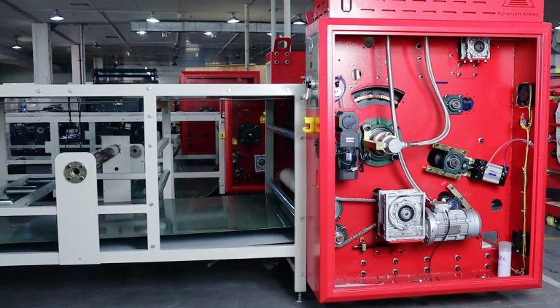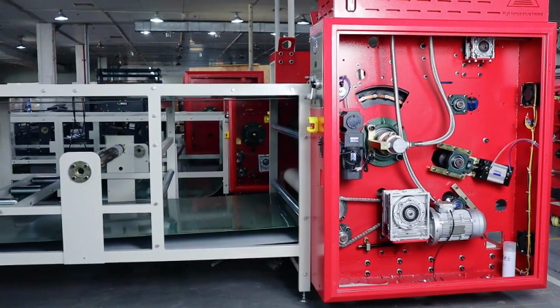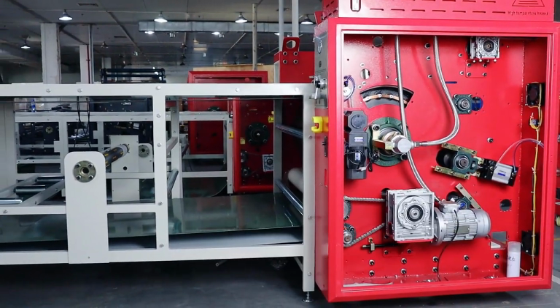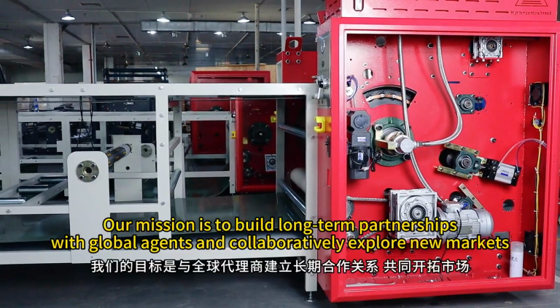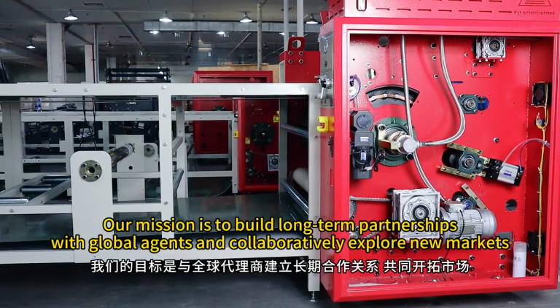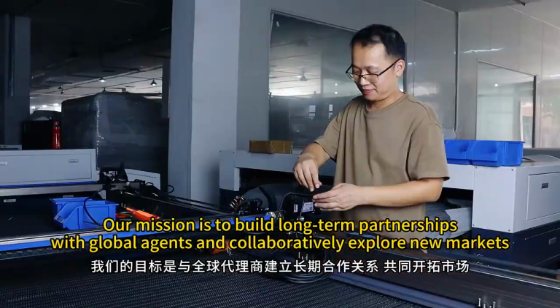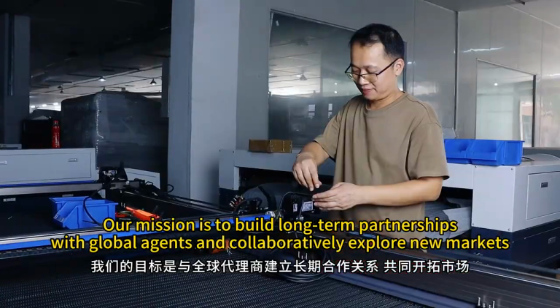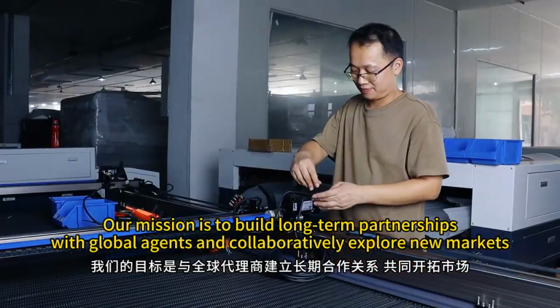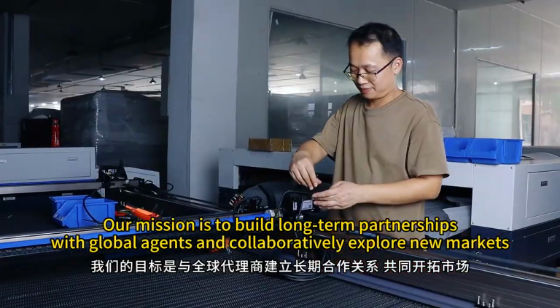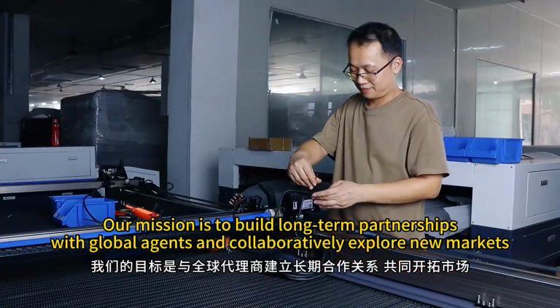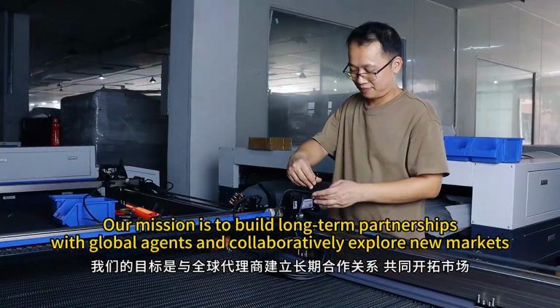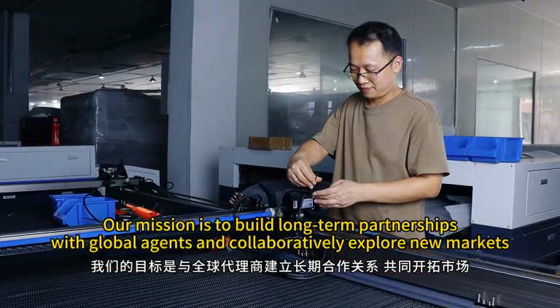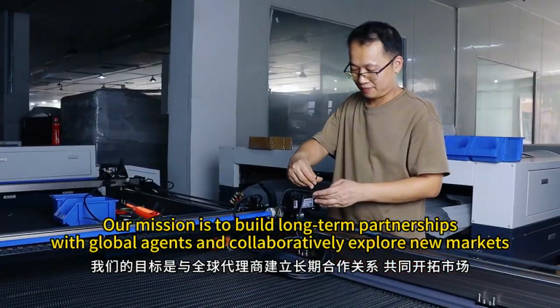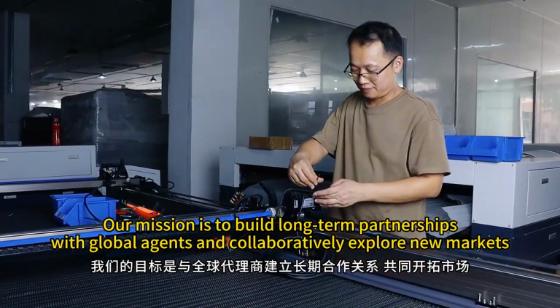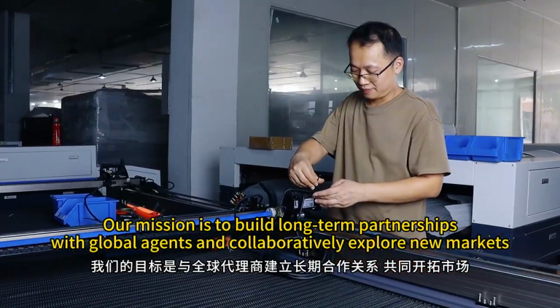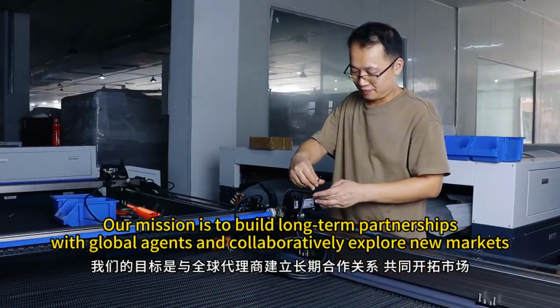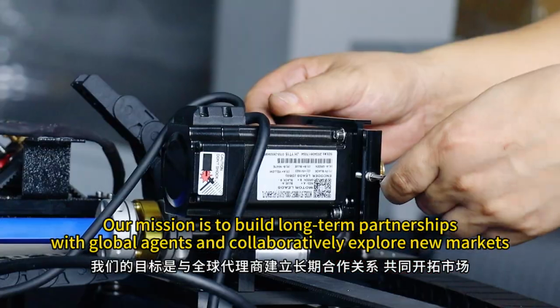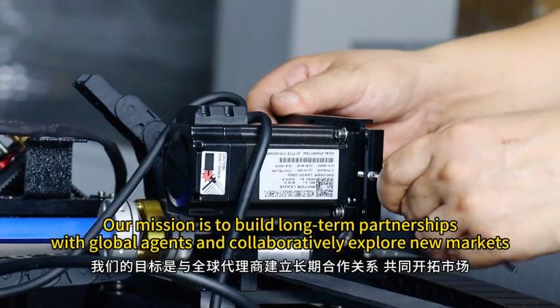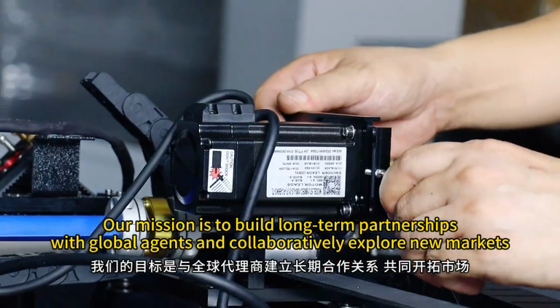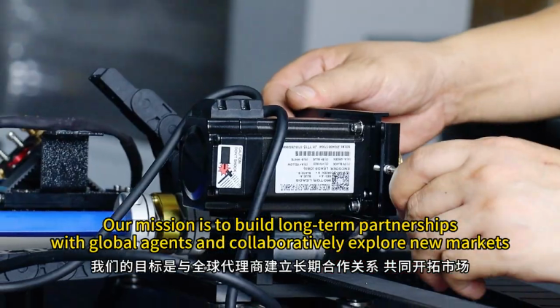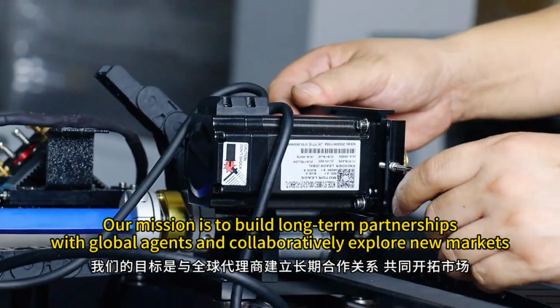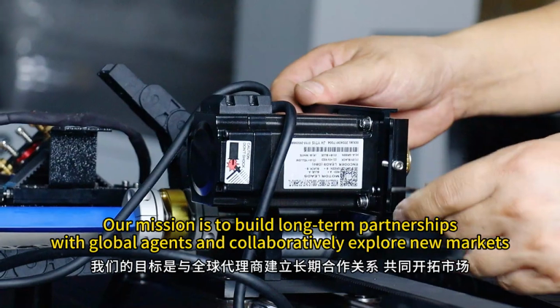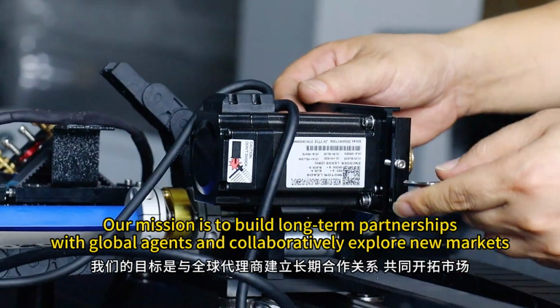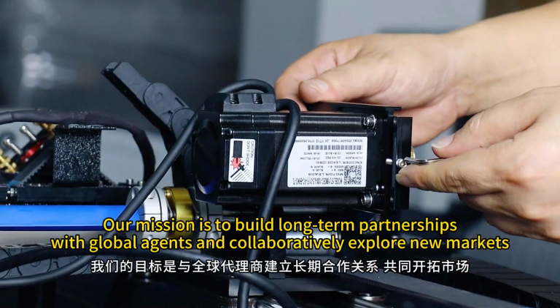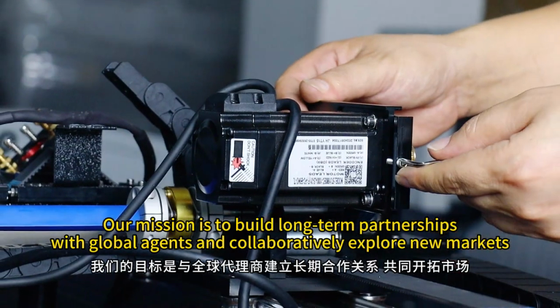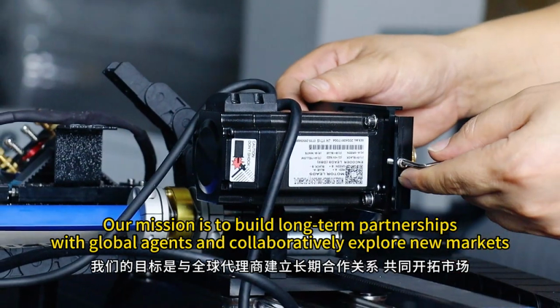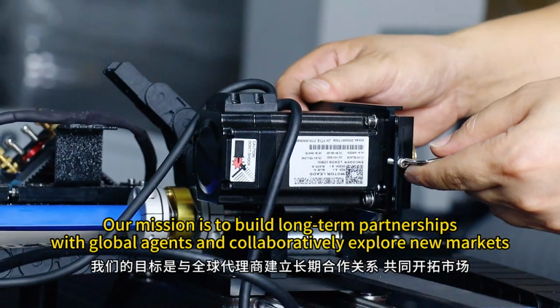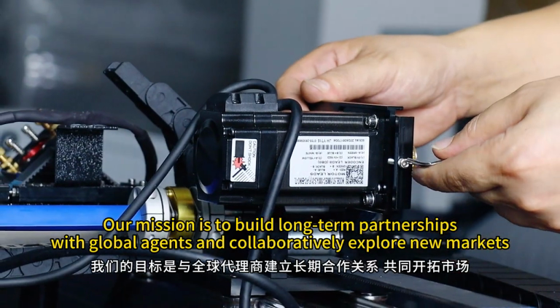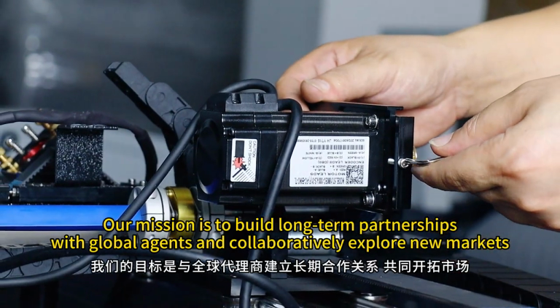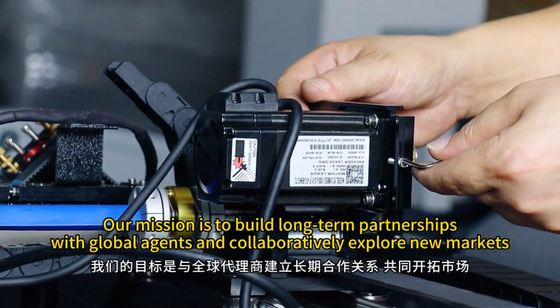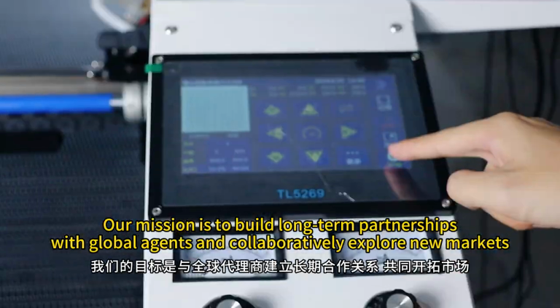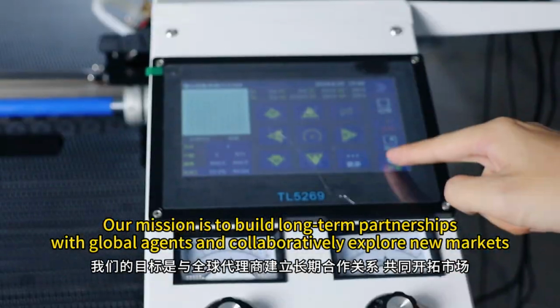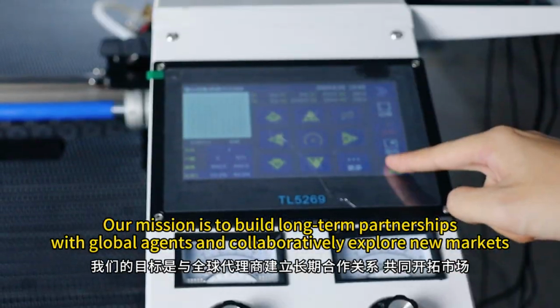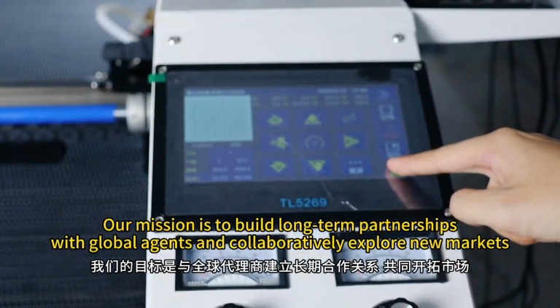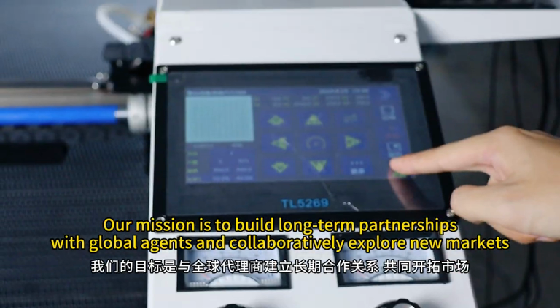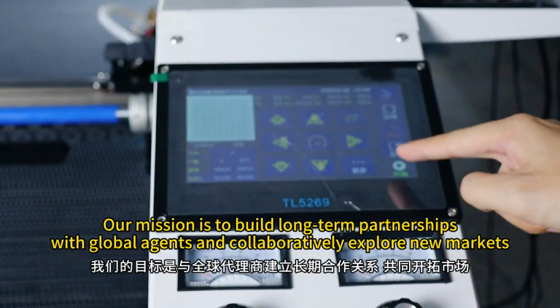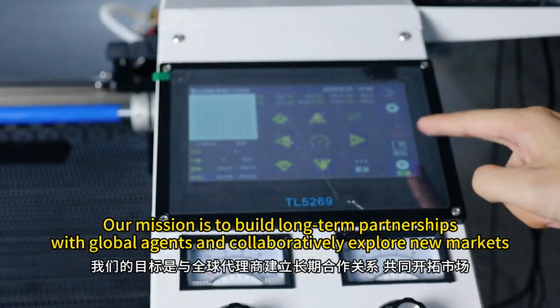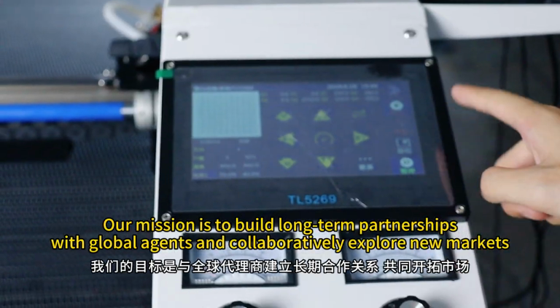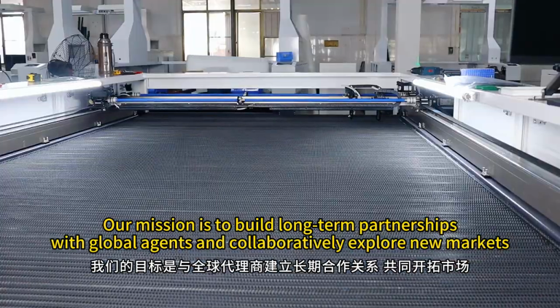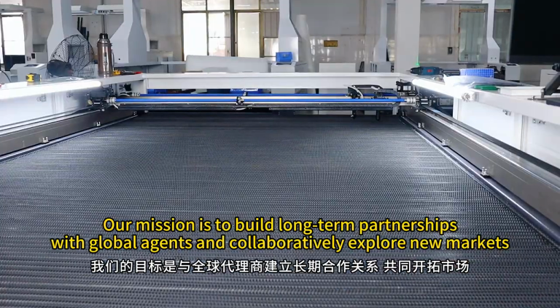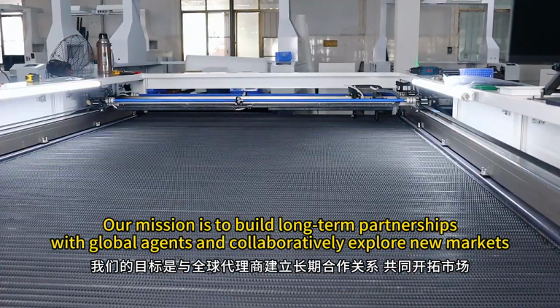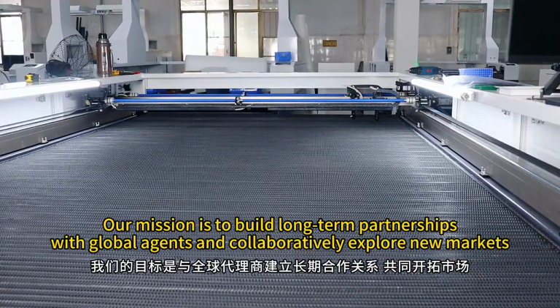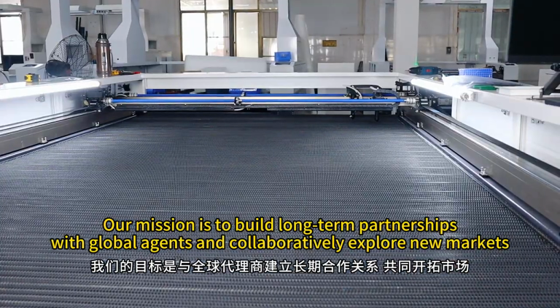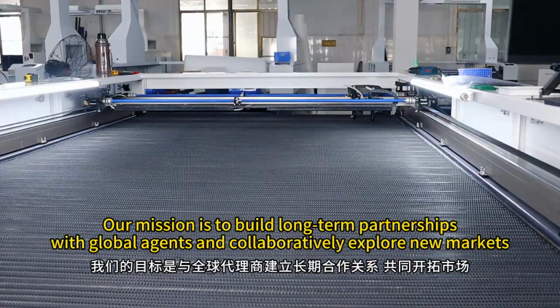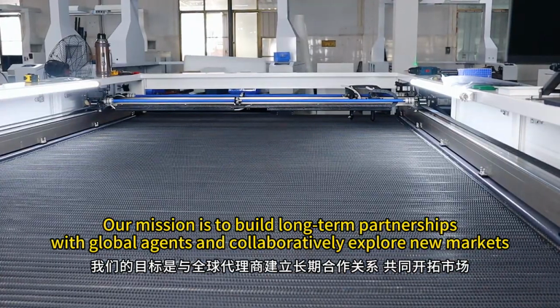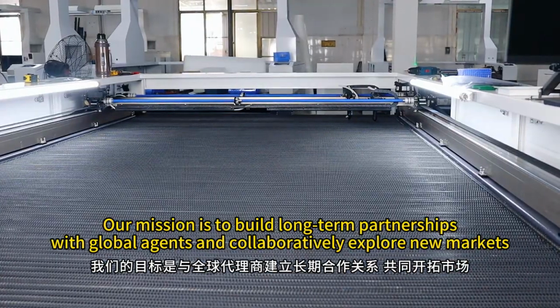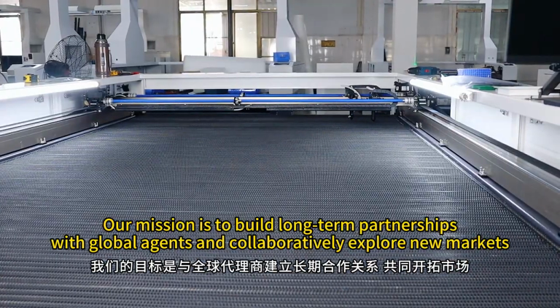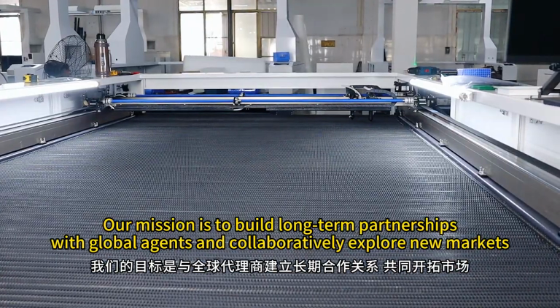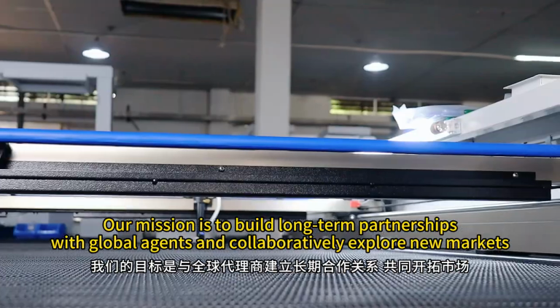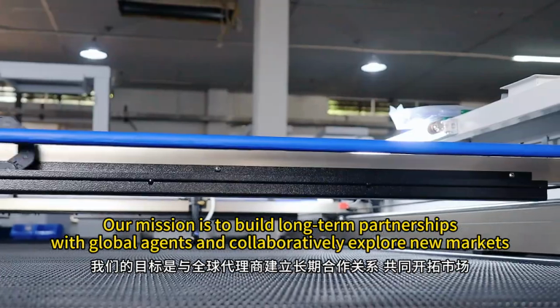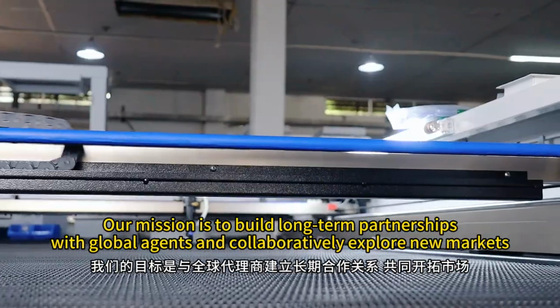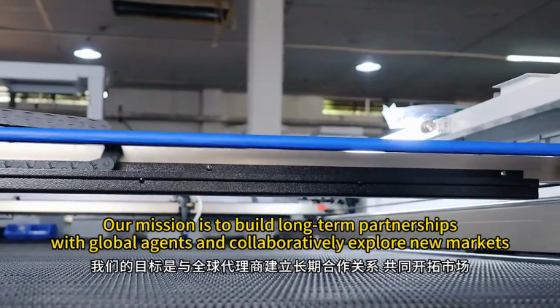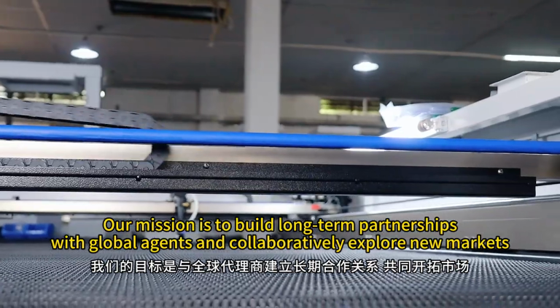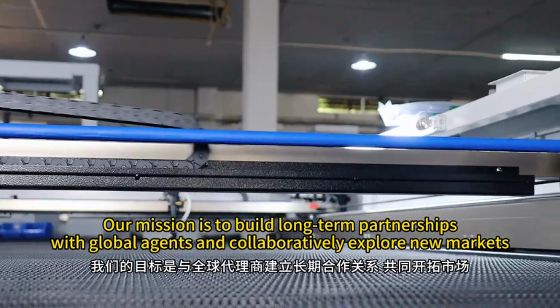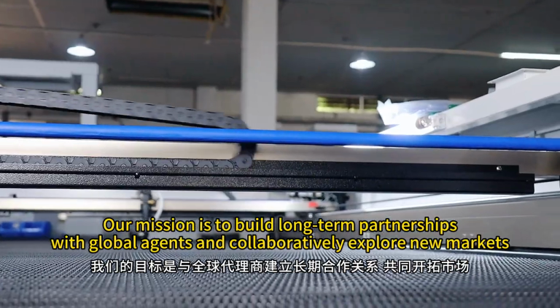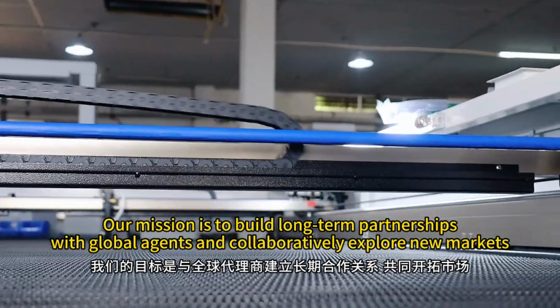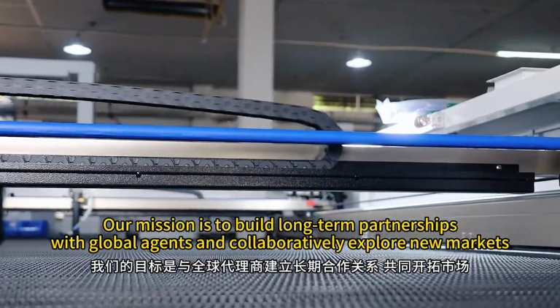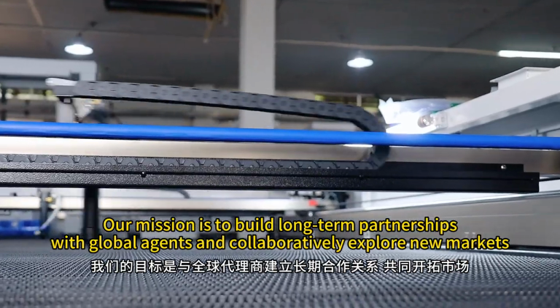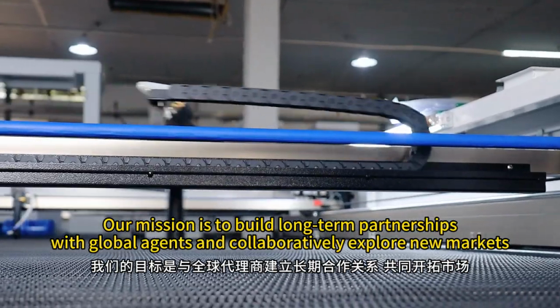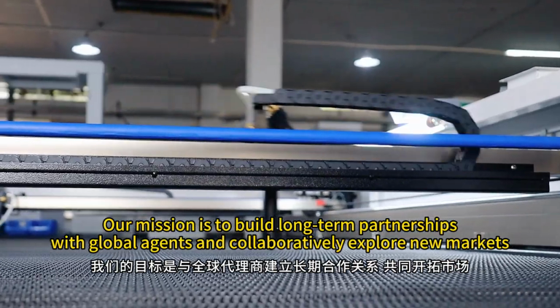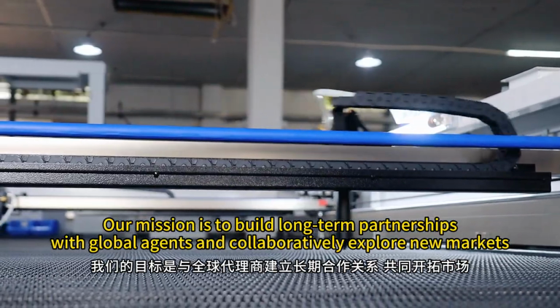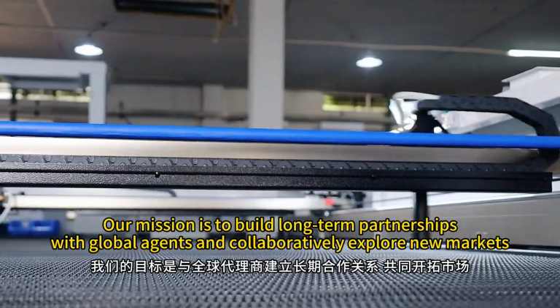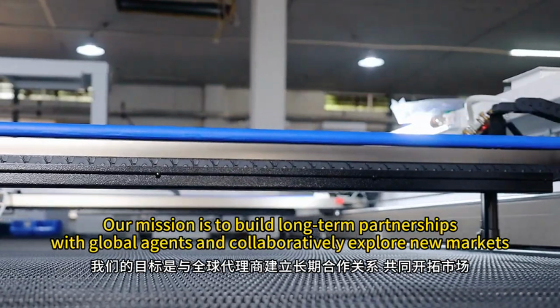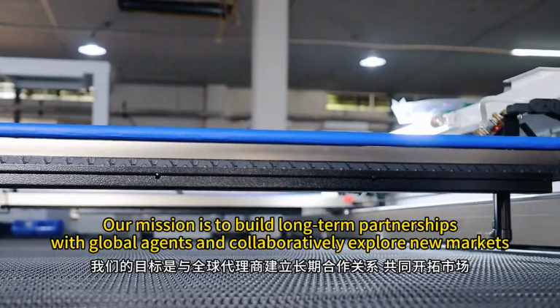Our mission is to build long-term partnerships with global agents and collaboratively explore new markets.